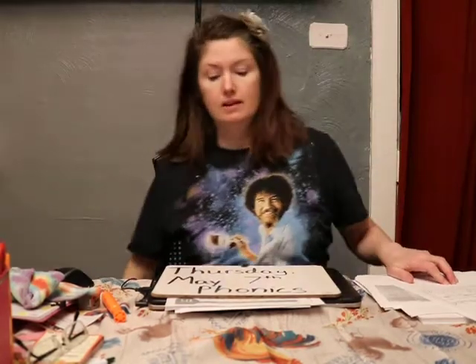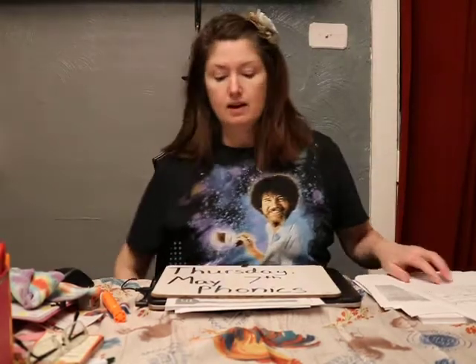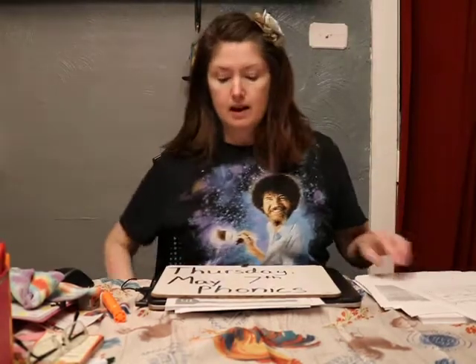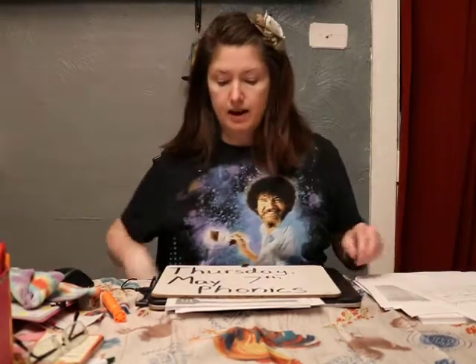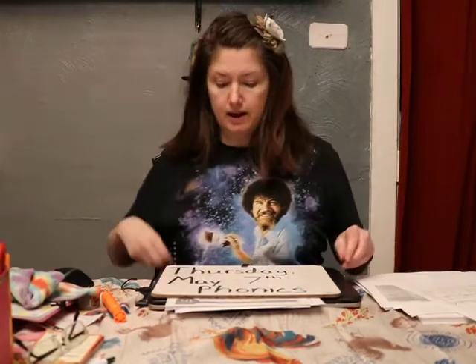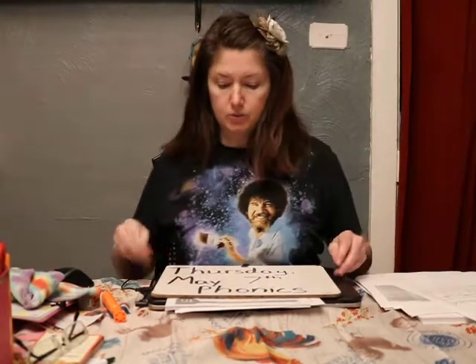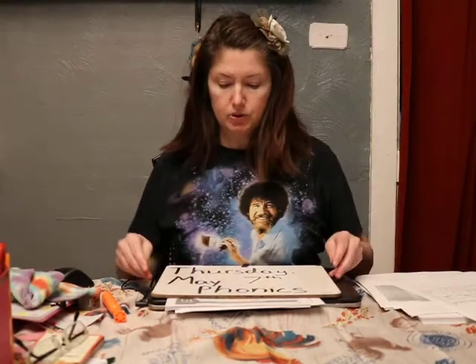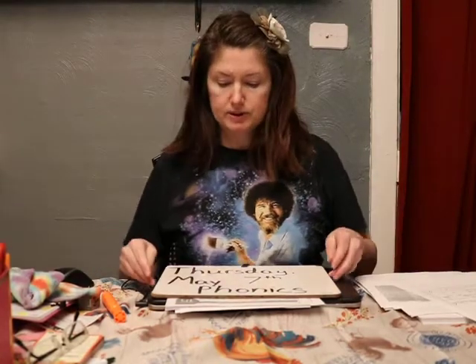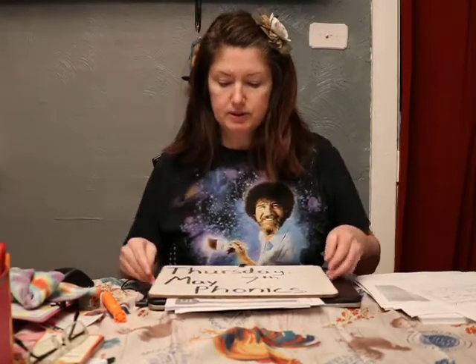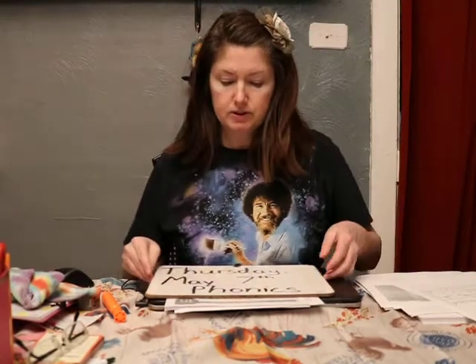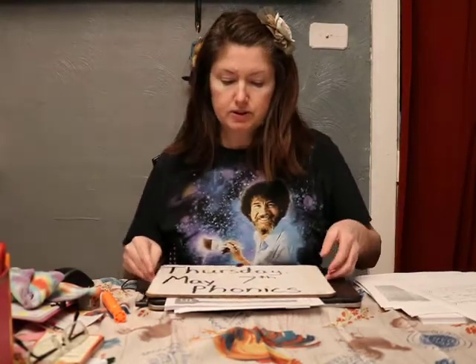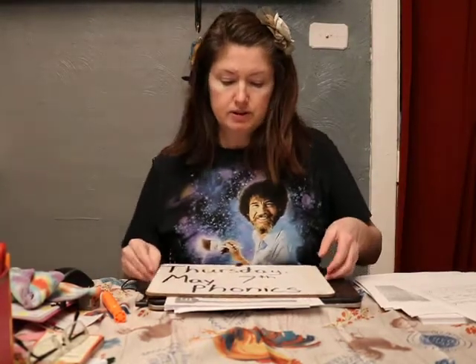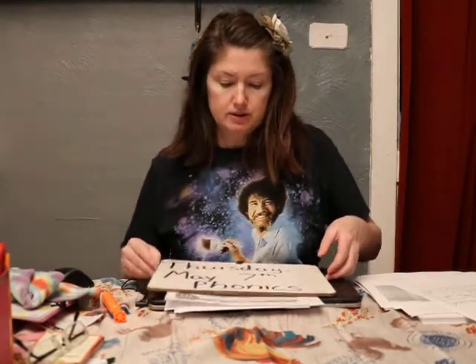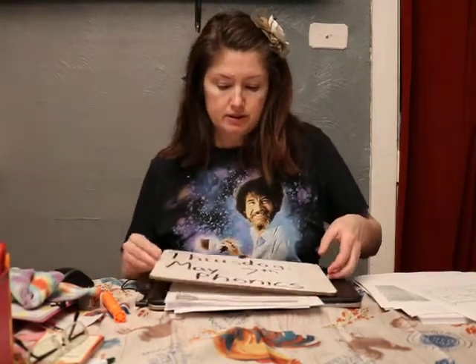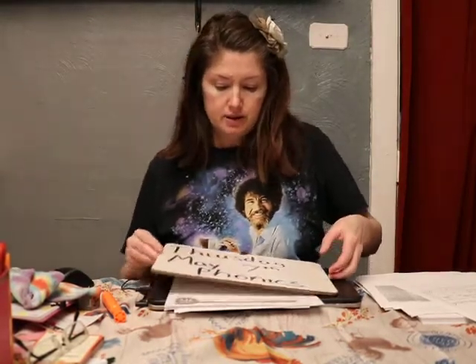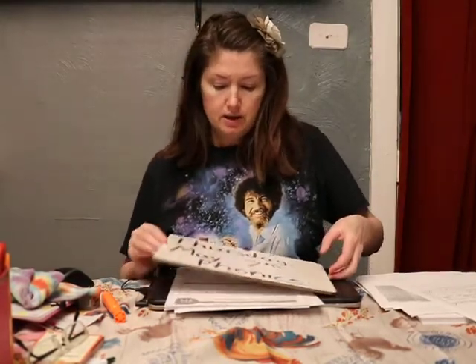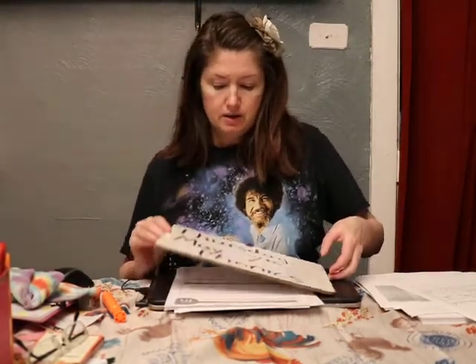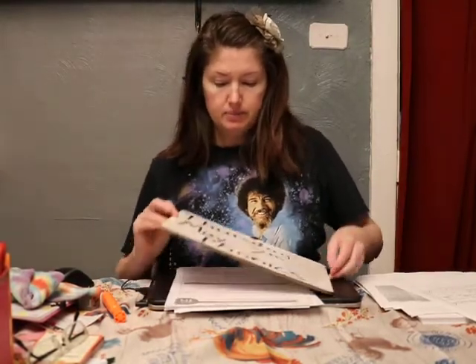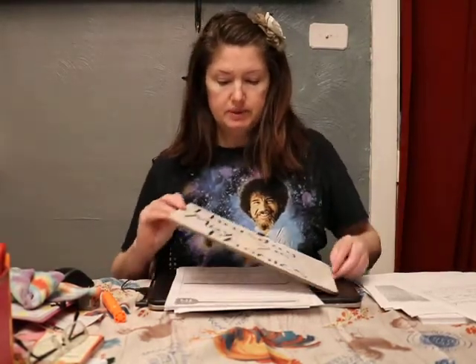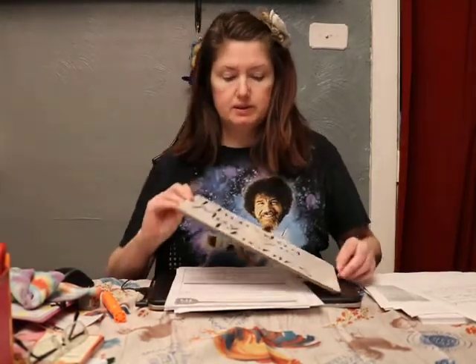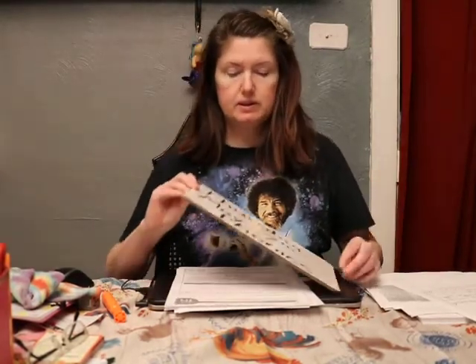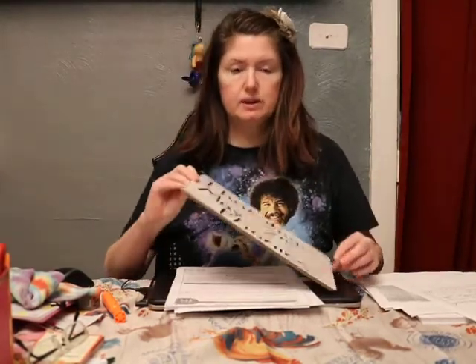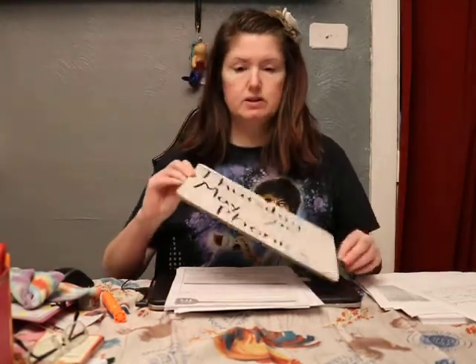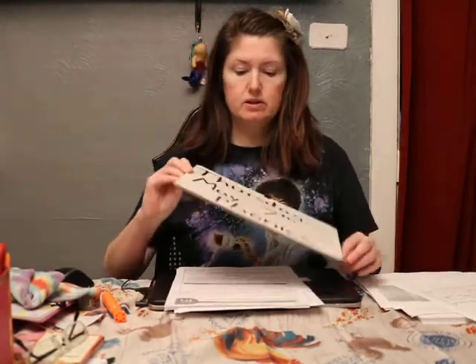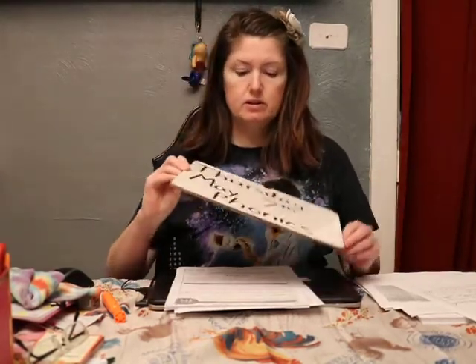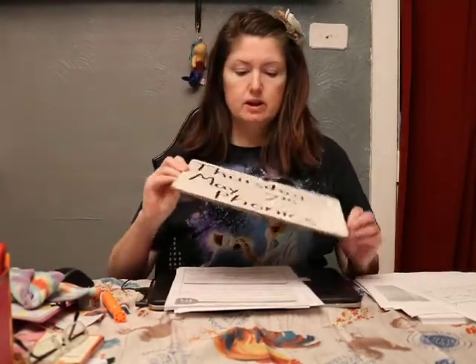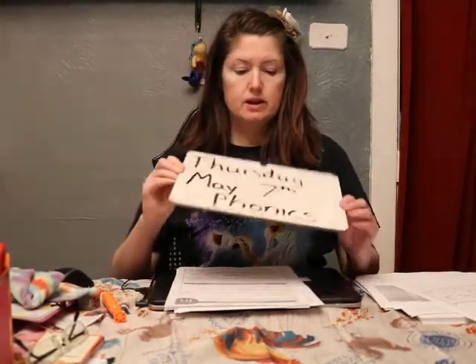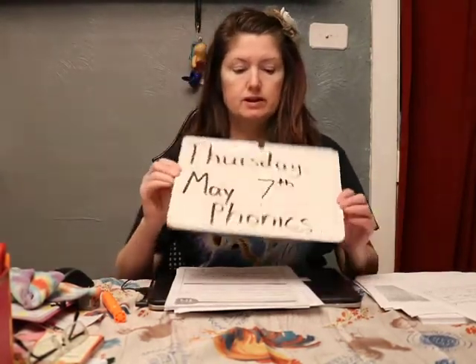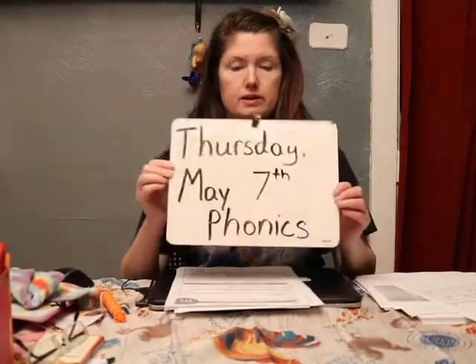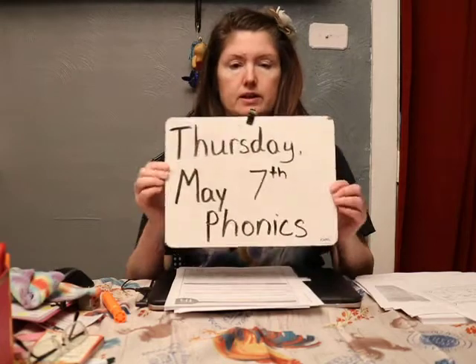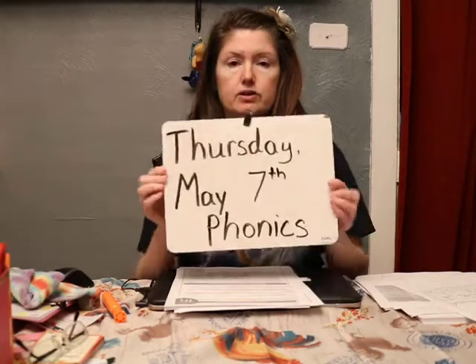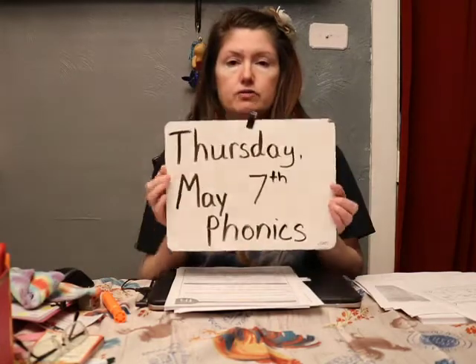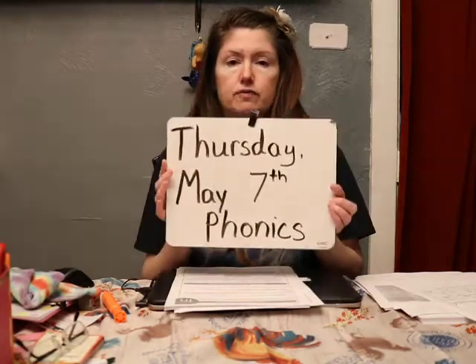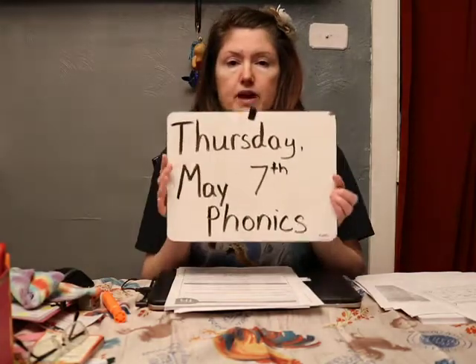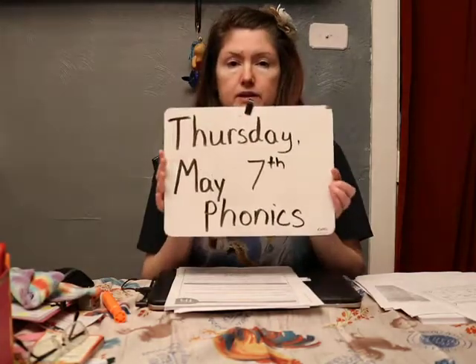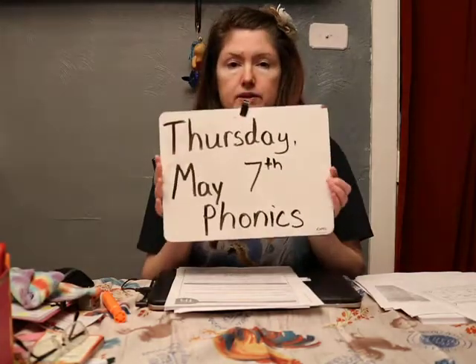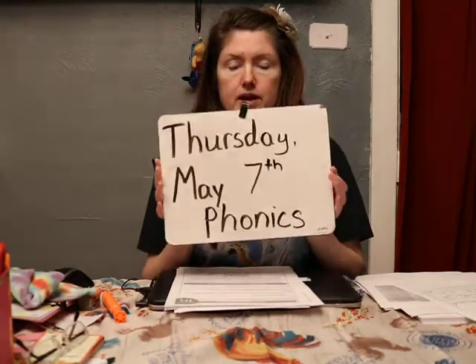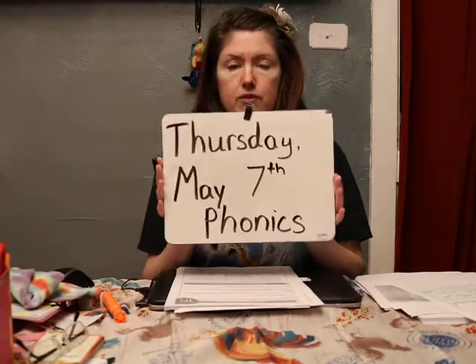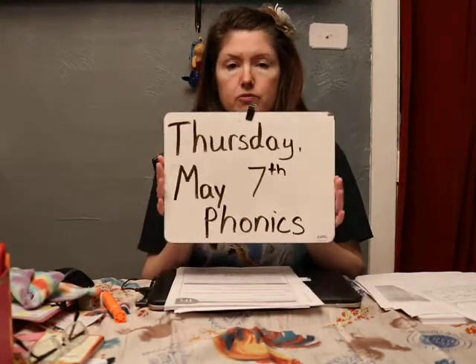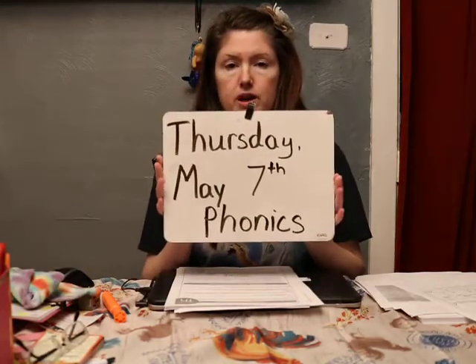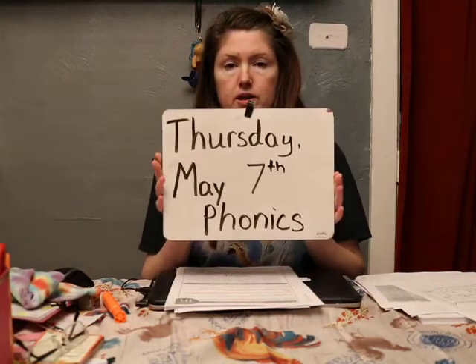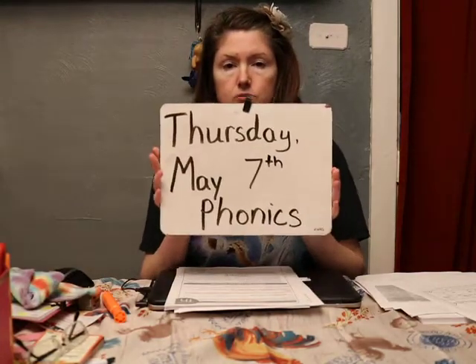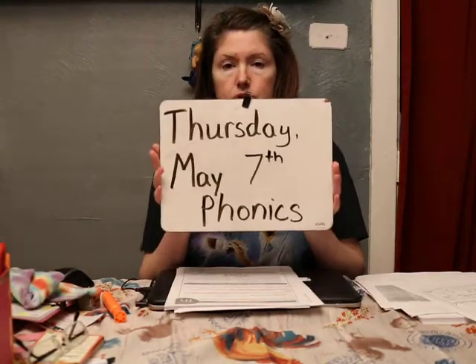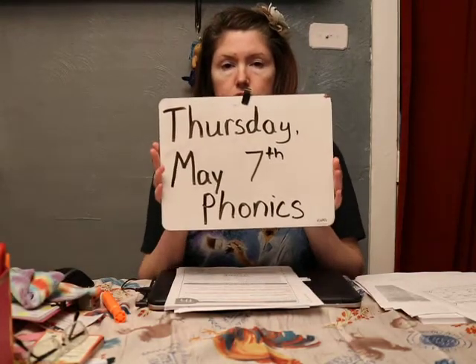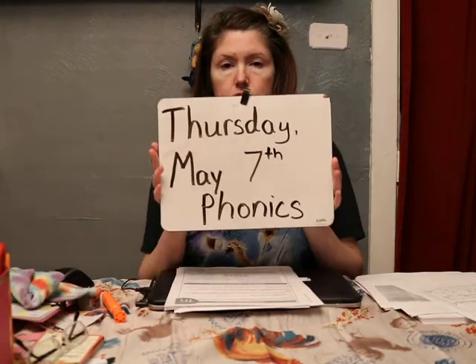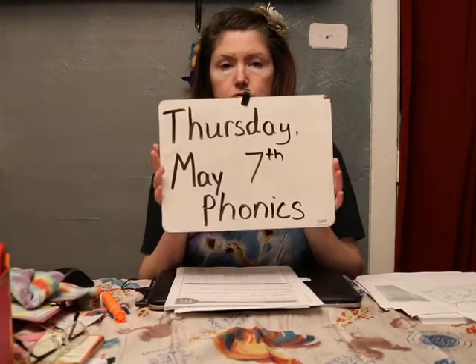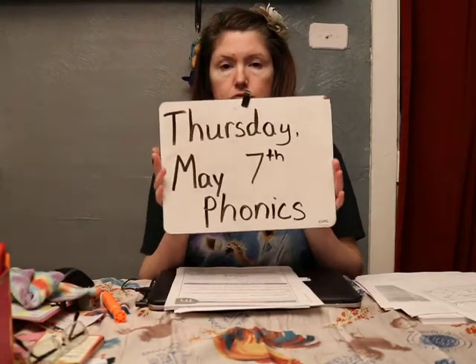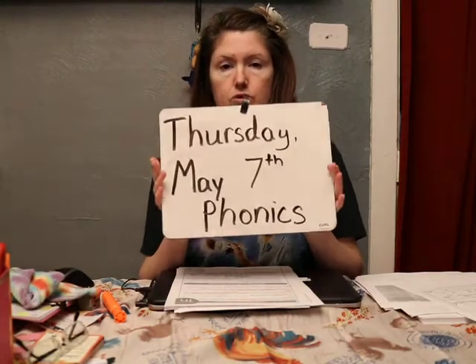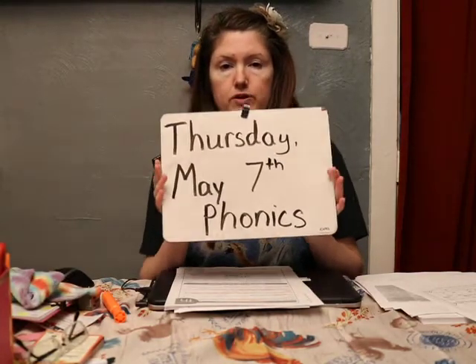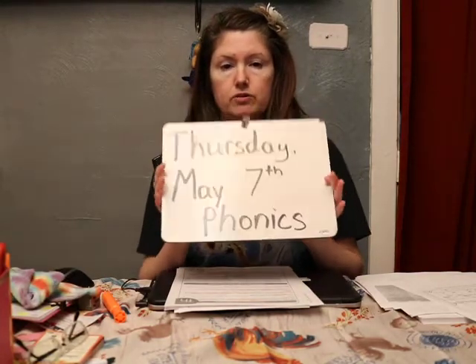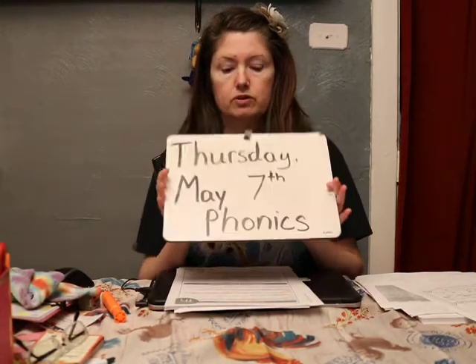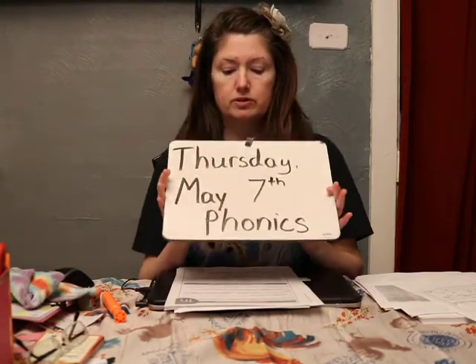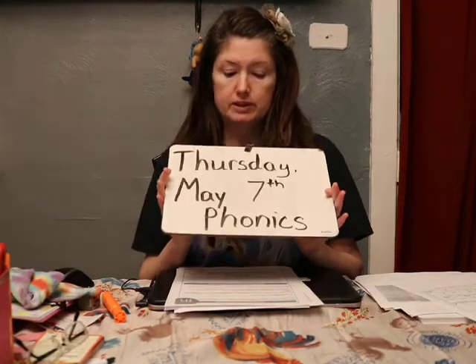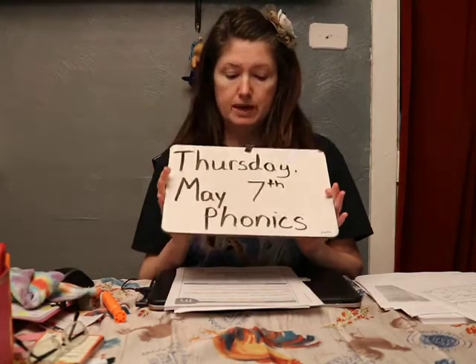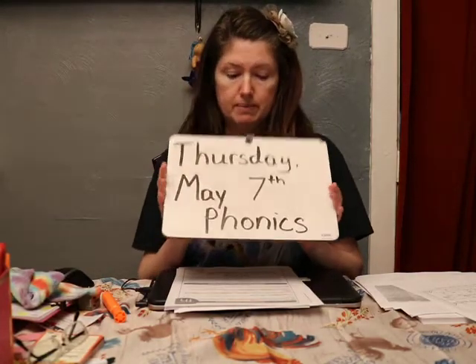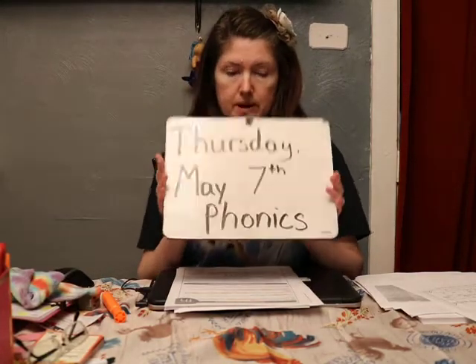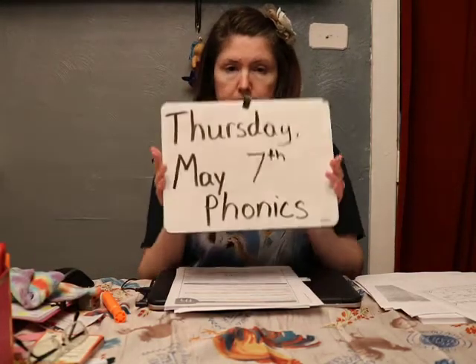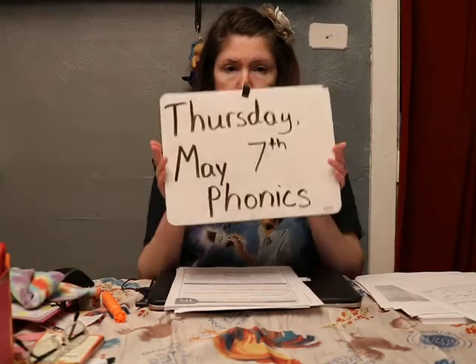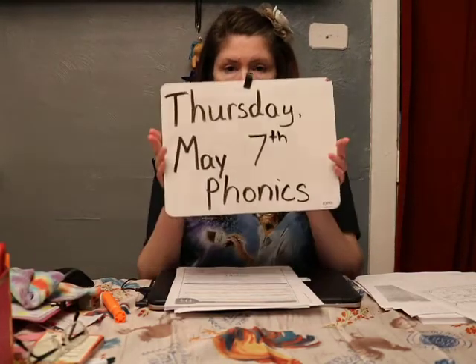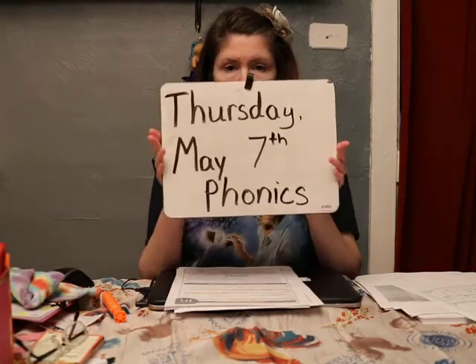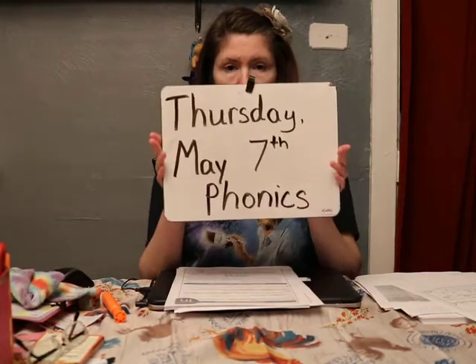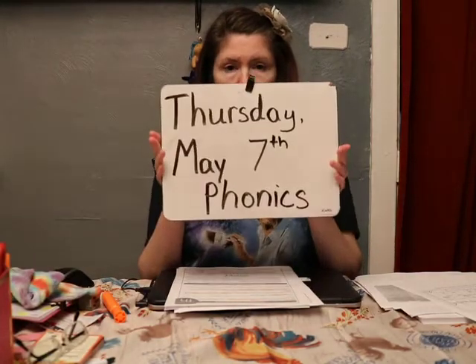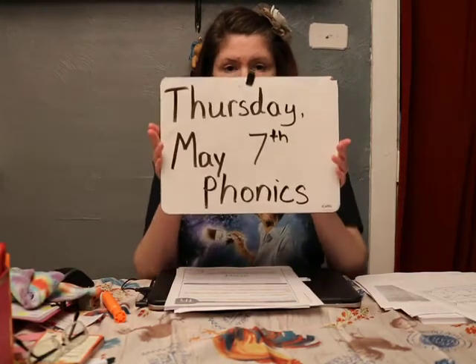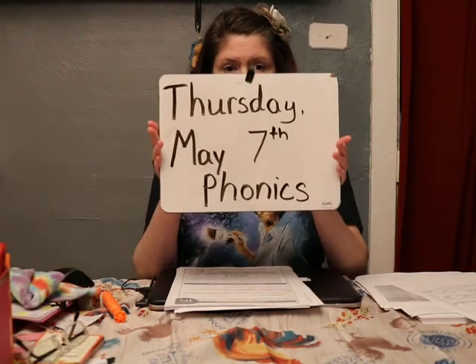Hi boys and girls. Mrs. Skinner is going to do phonics and writing with you for Thursday, May 7th.